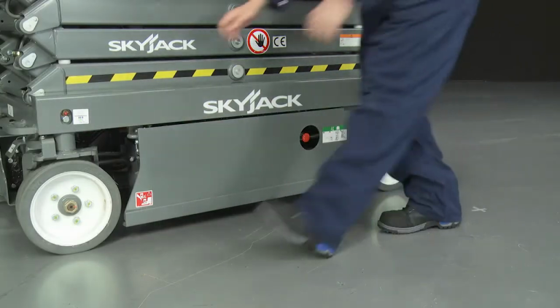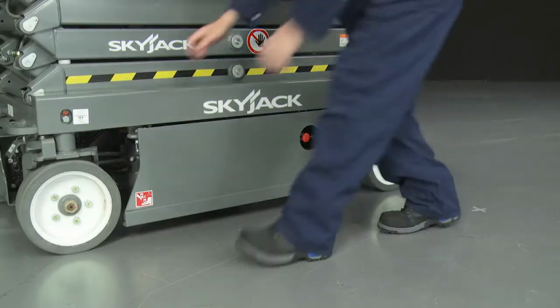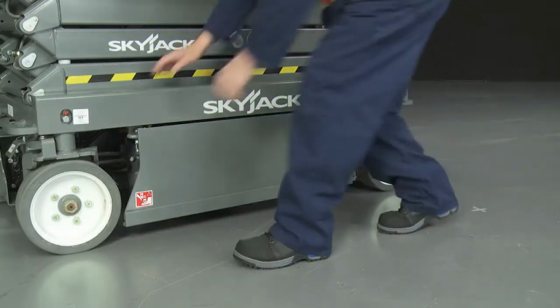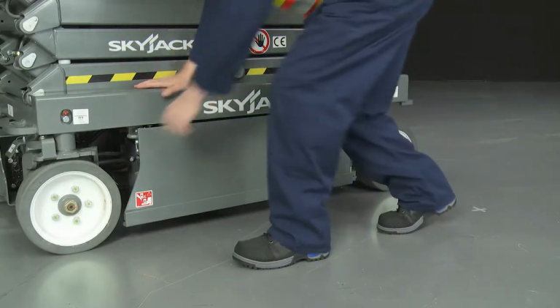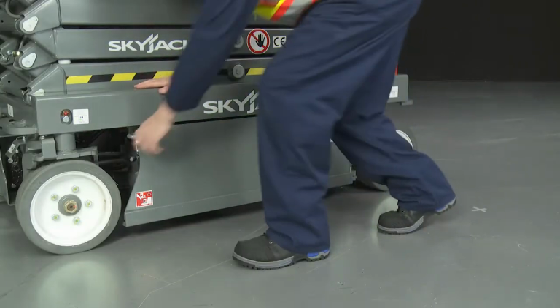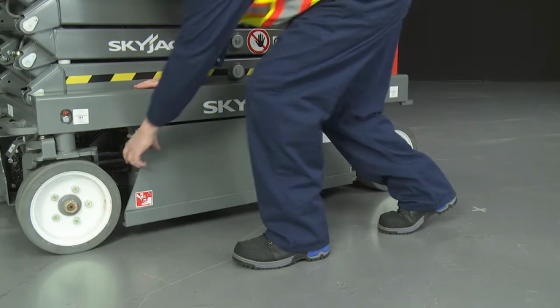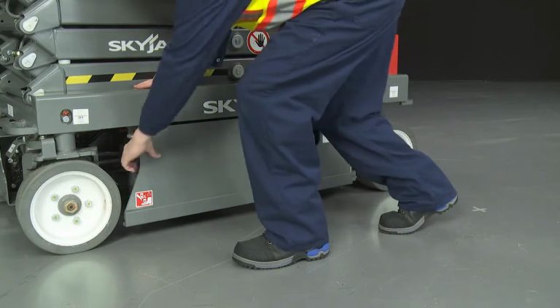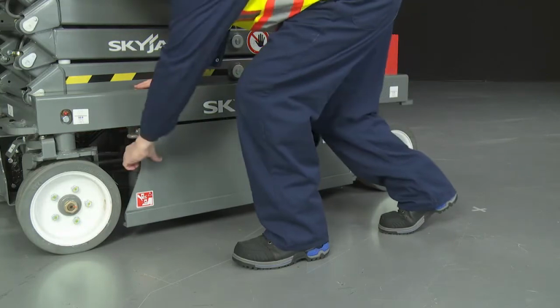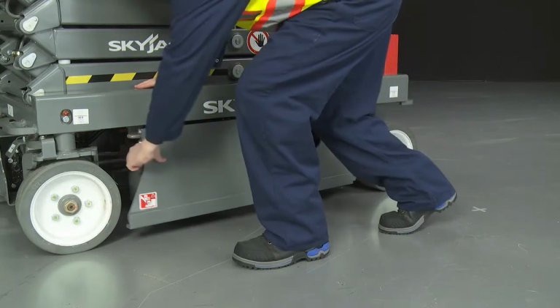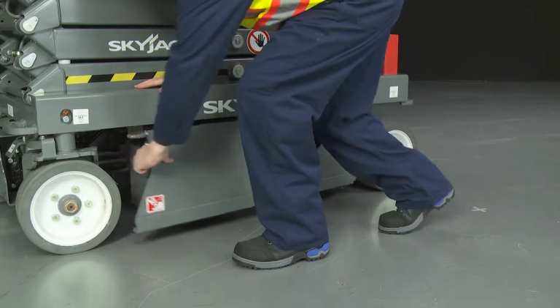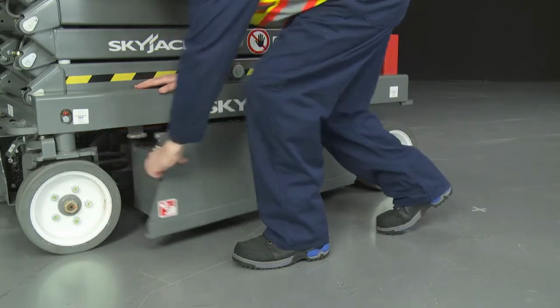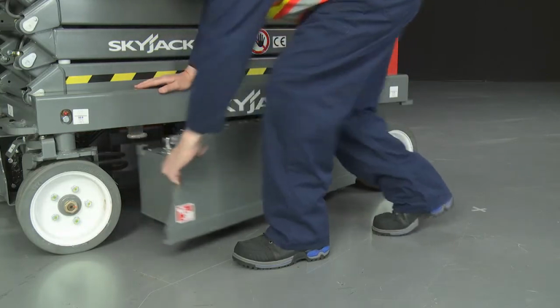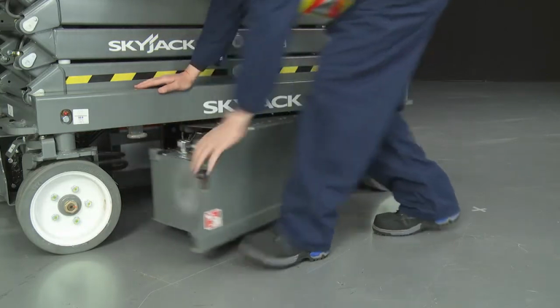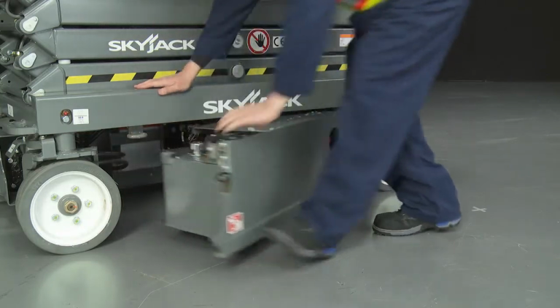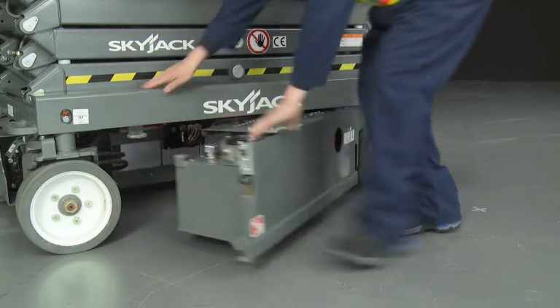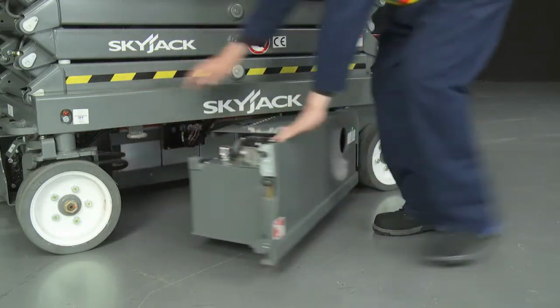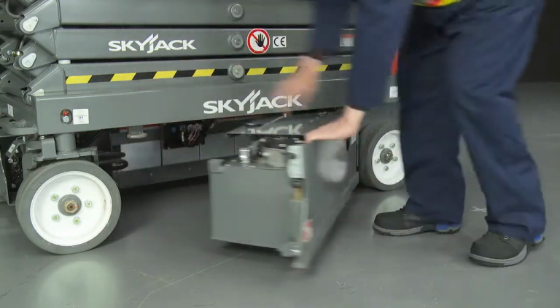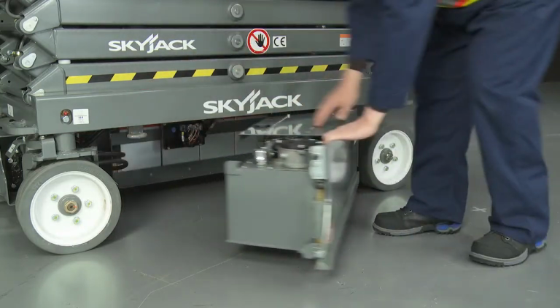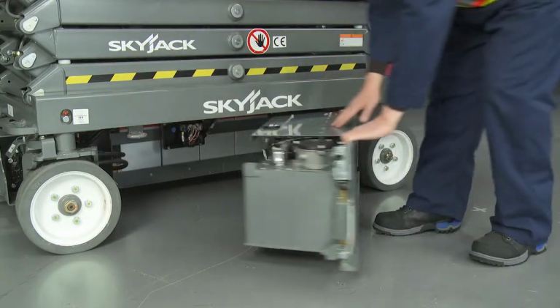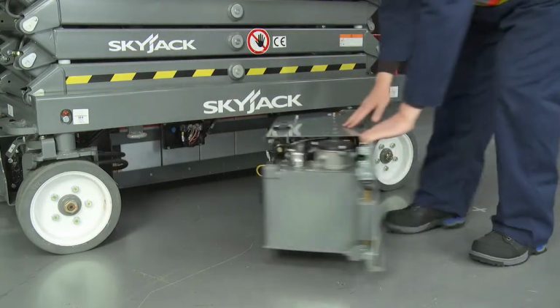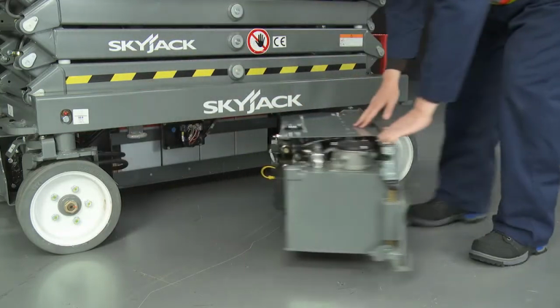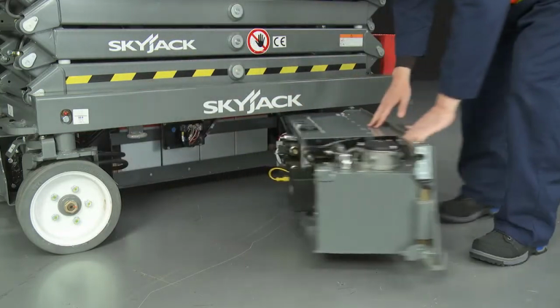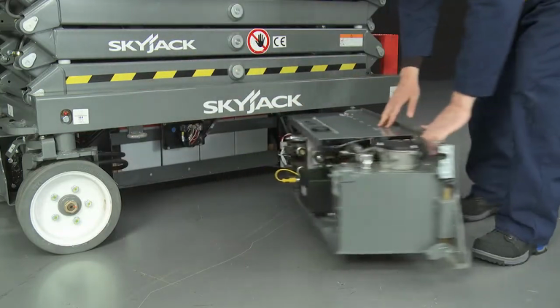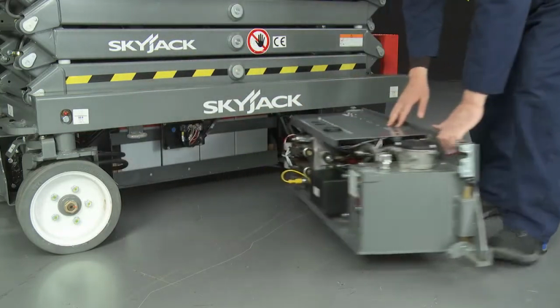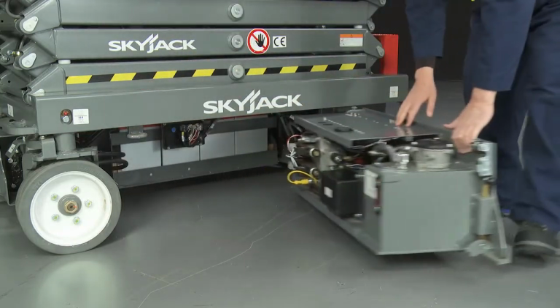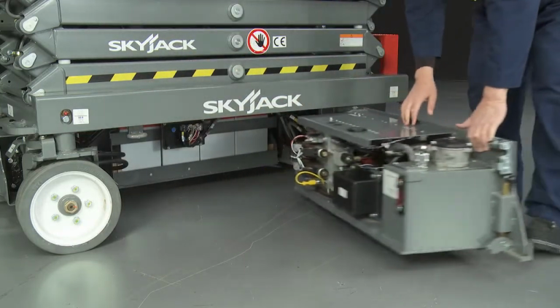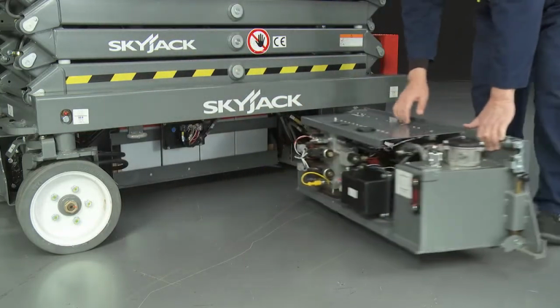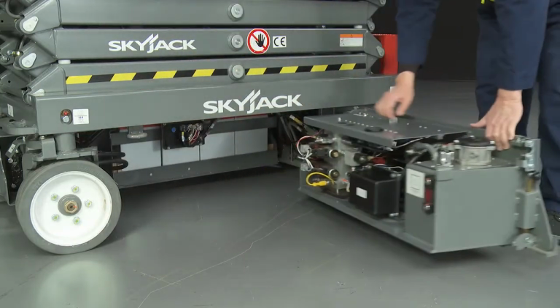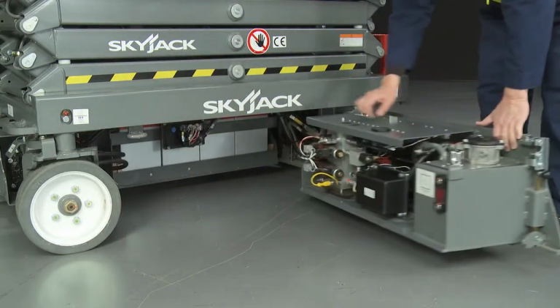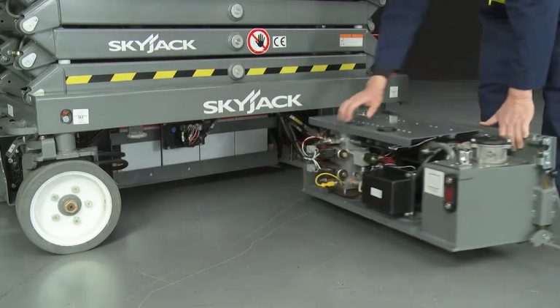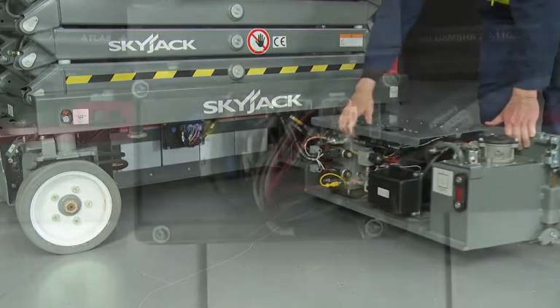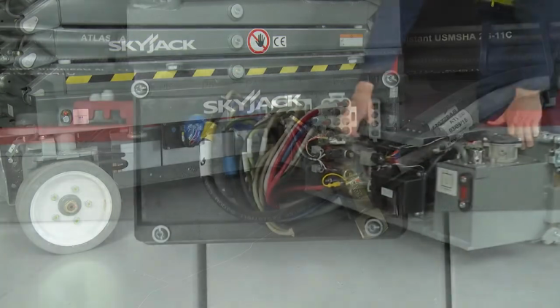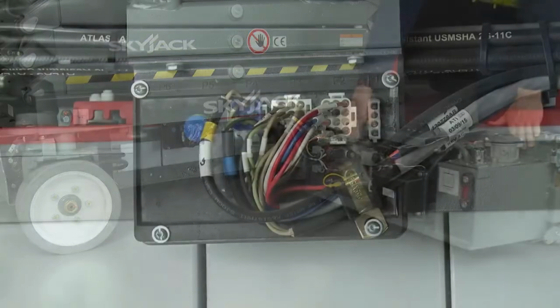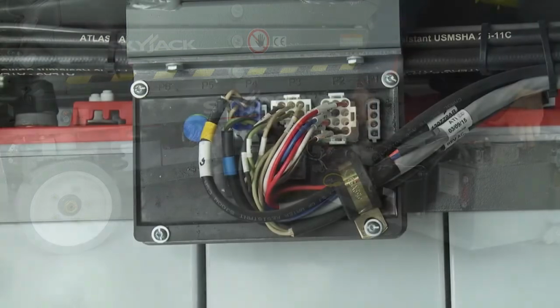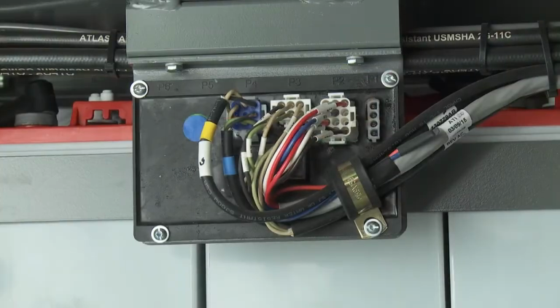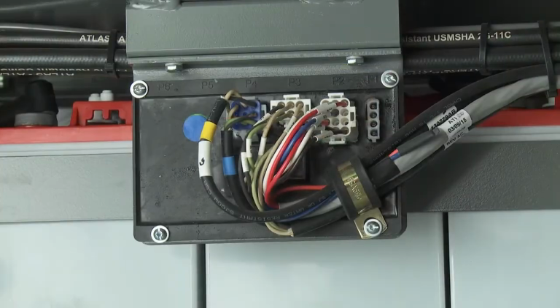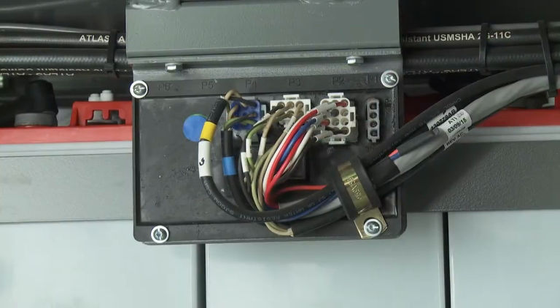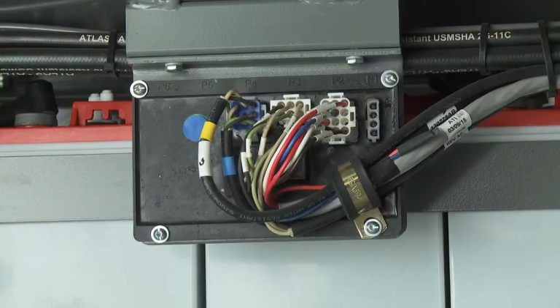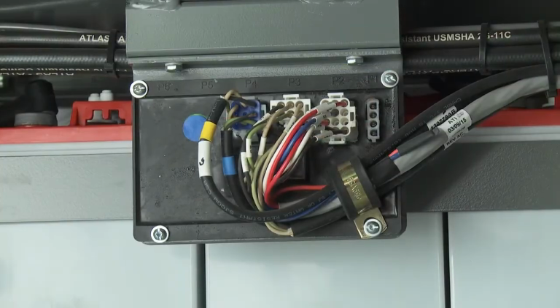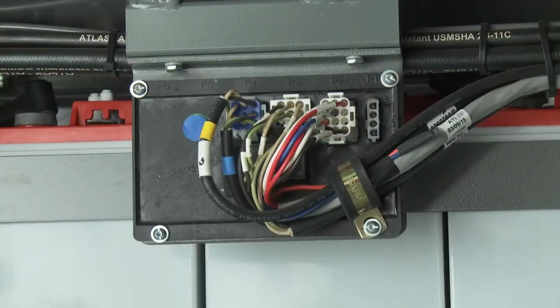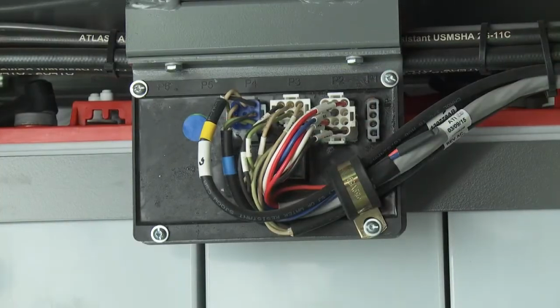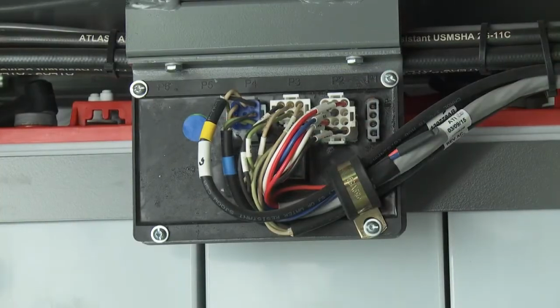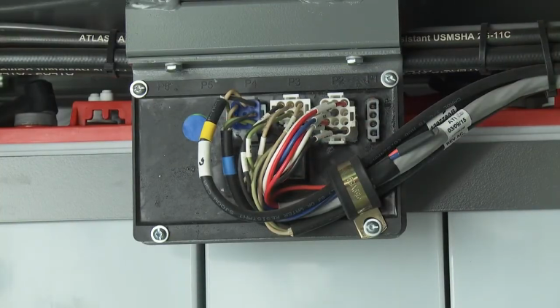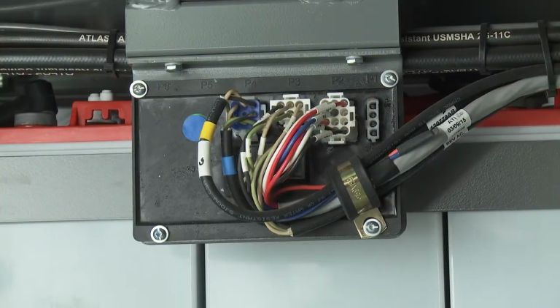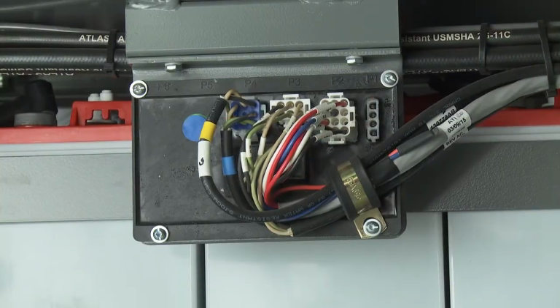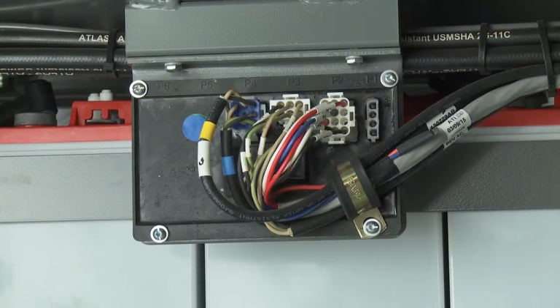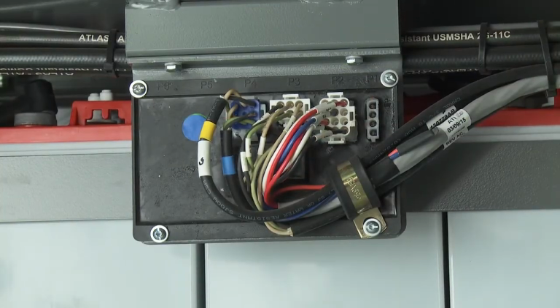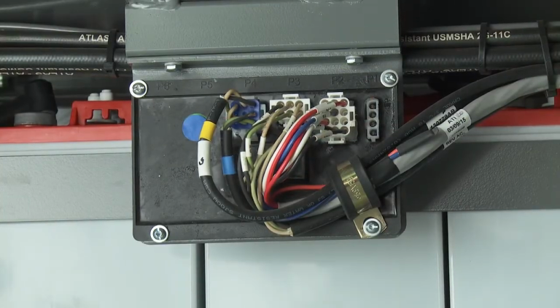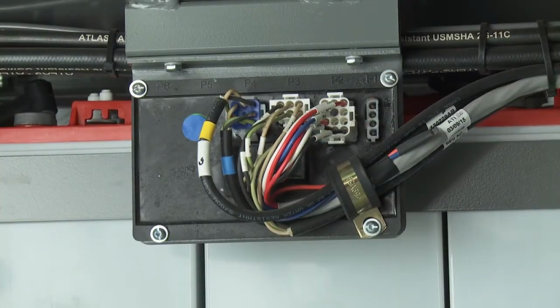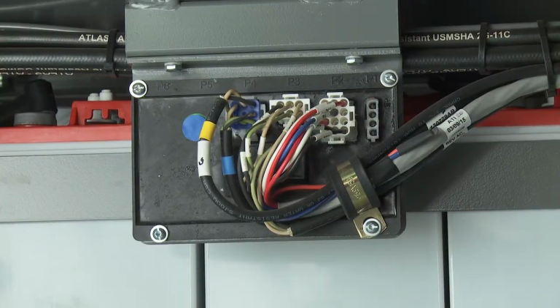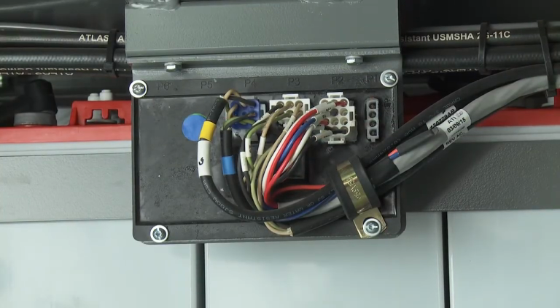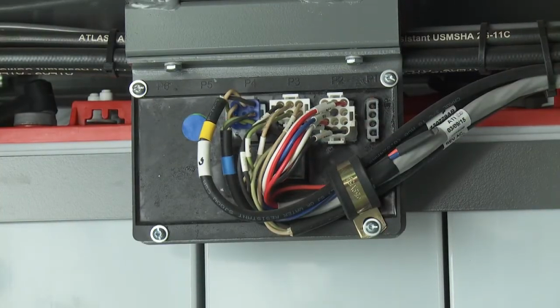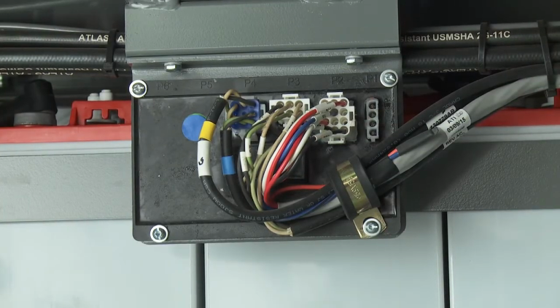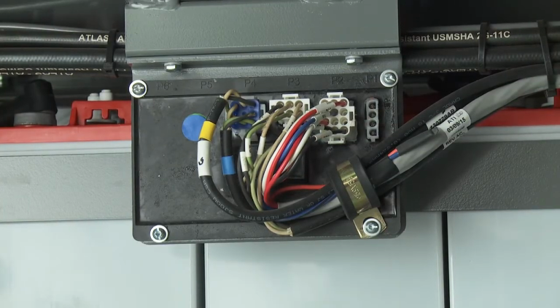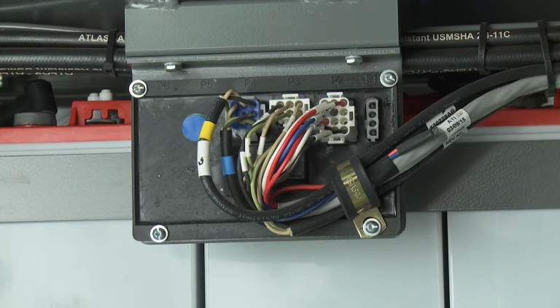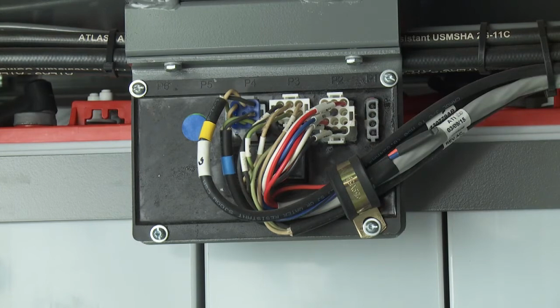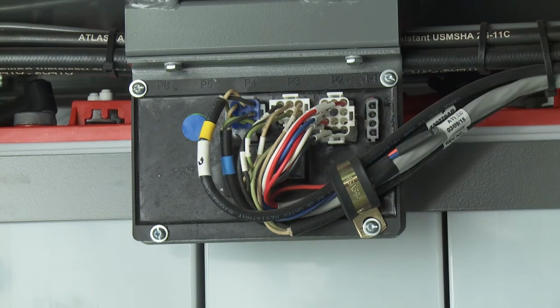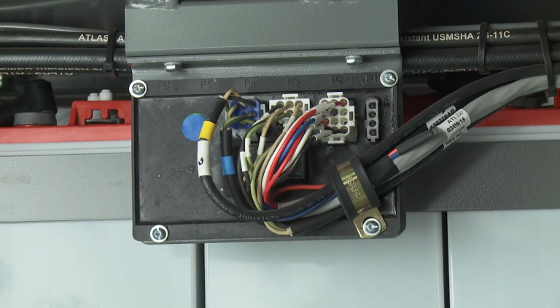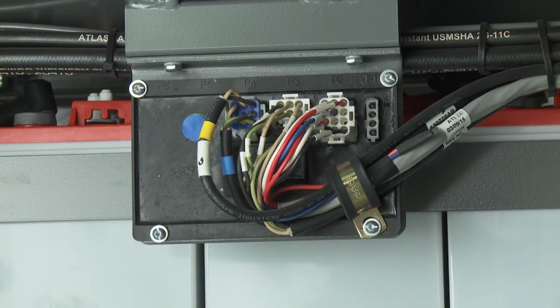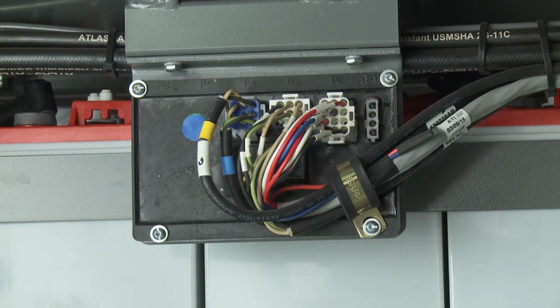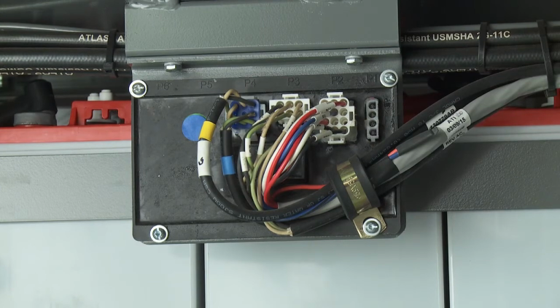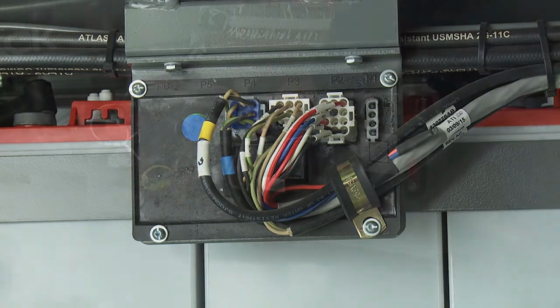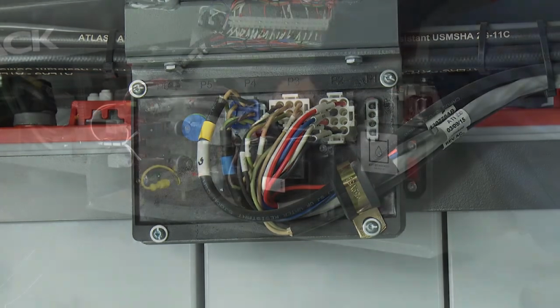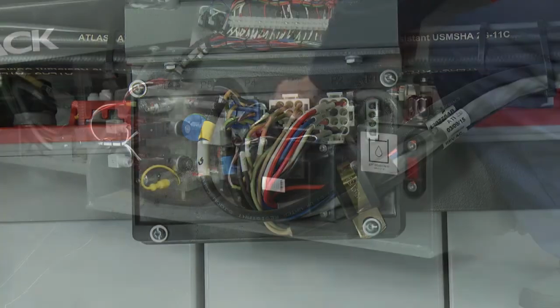The lifts are equipped with a tilt sensor, which stops the lift drive functions if the maximum slope is exceeded when elevated.